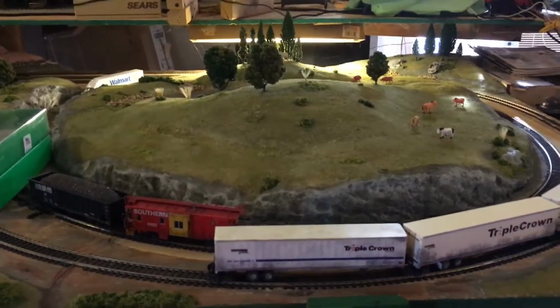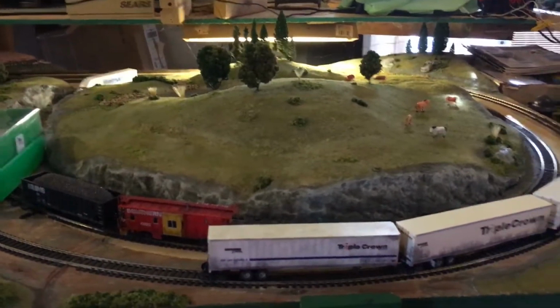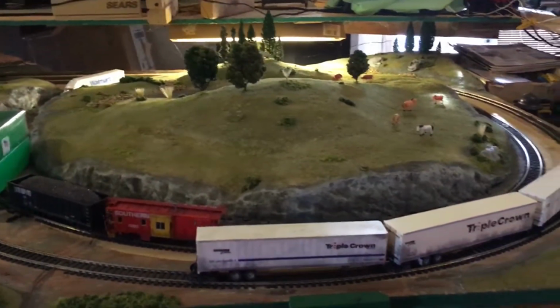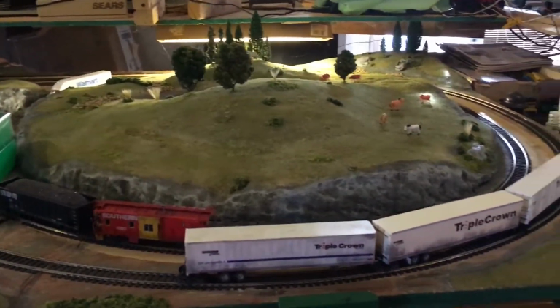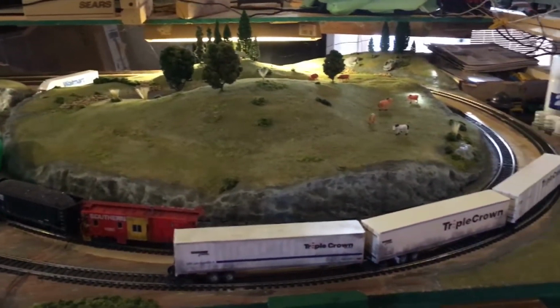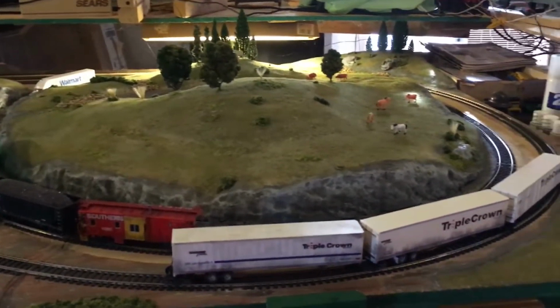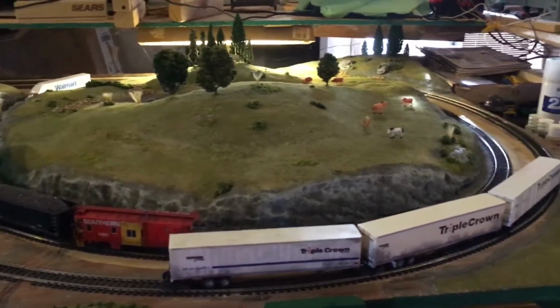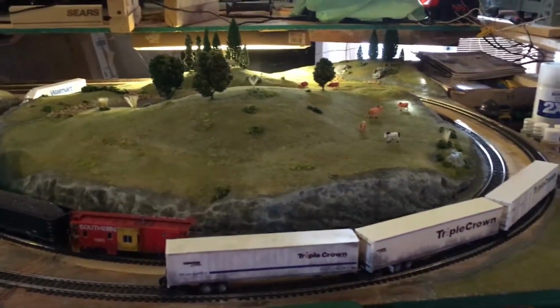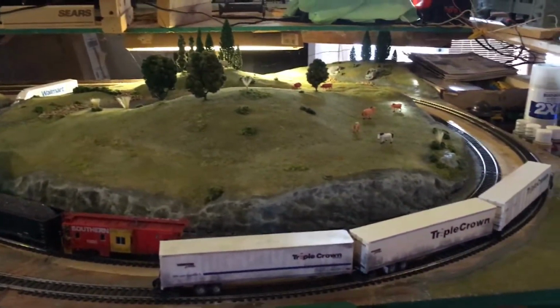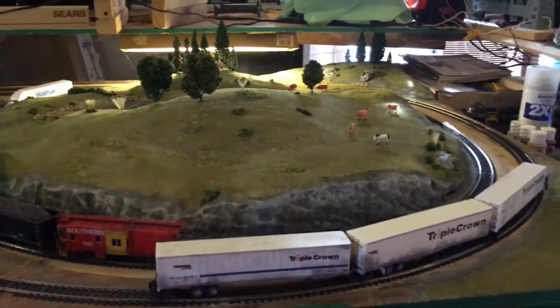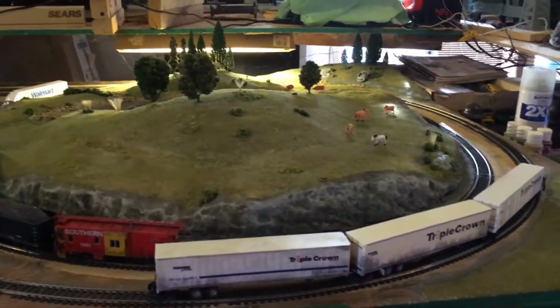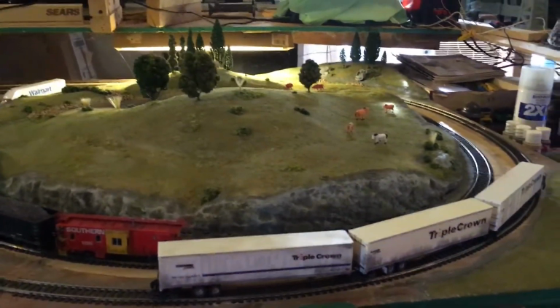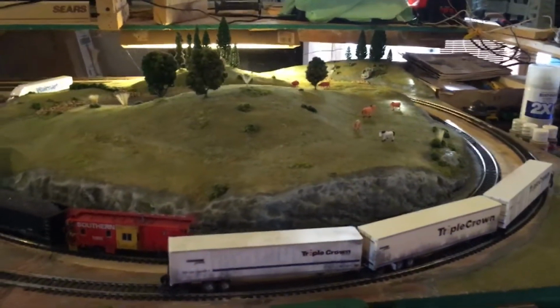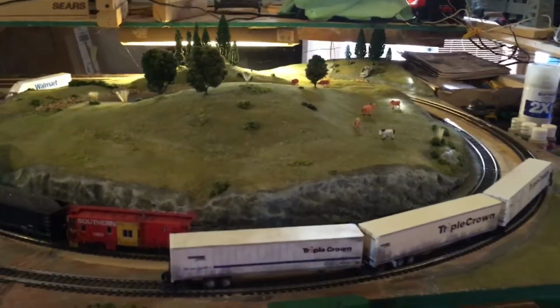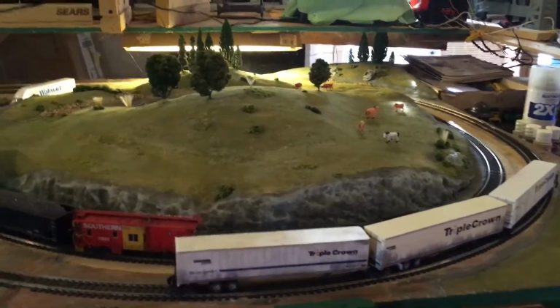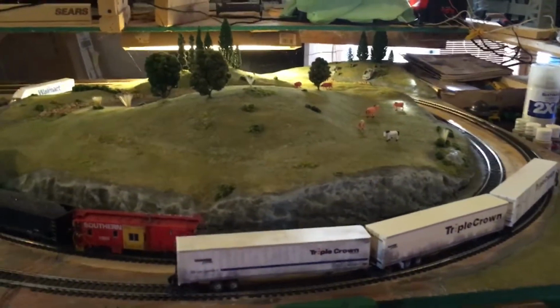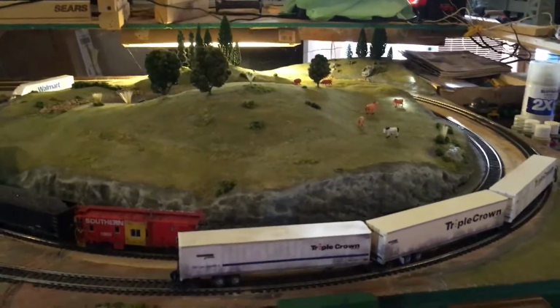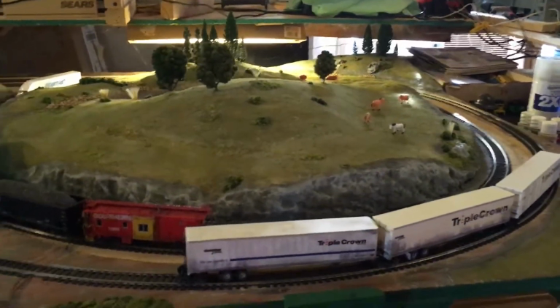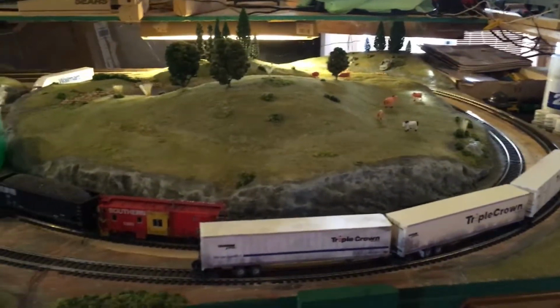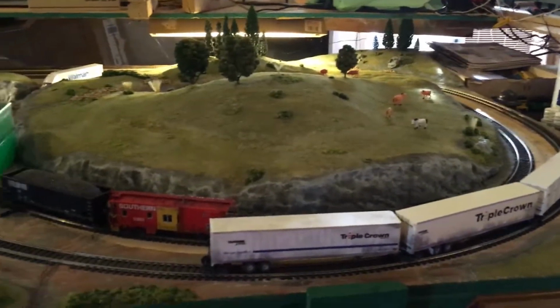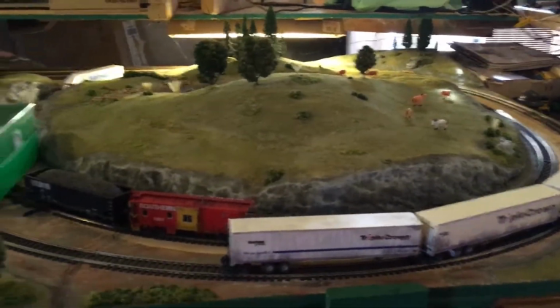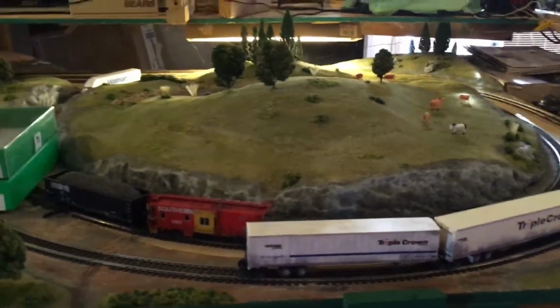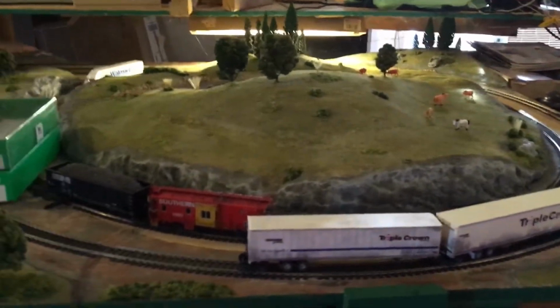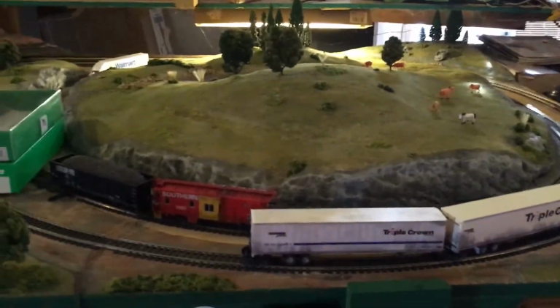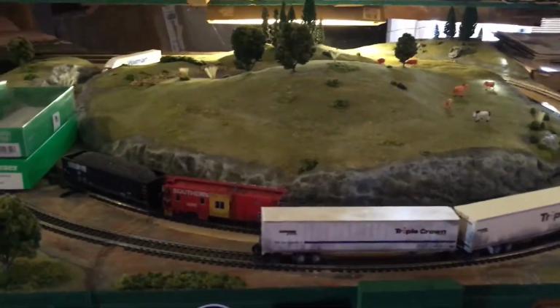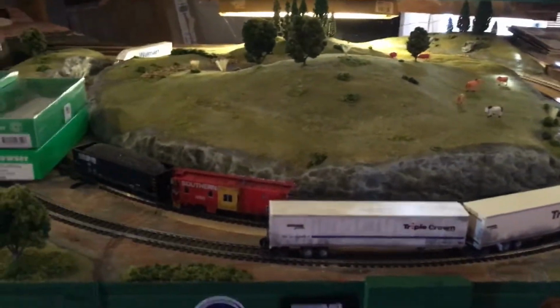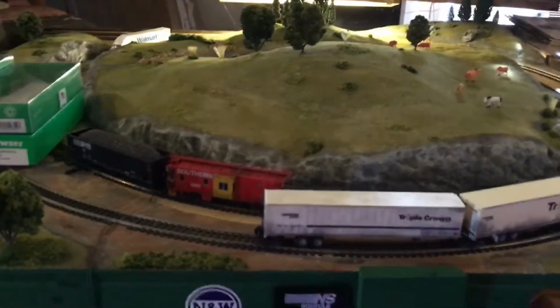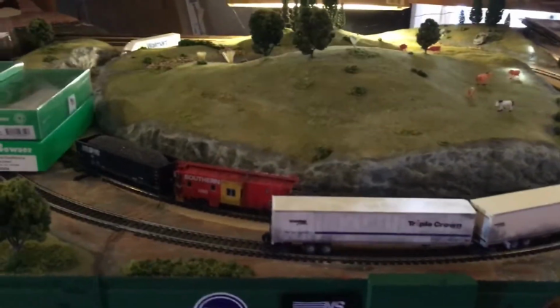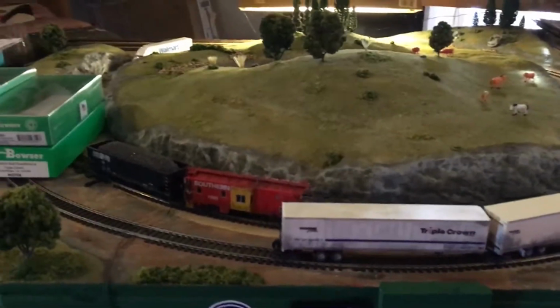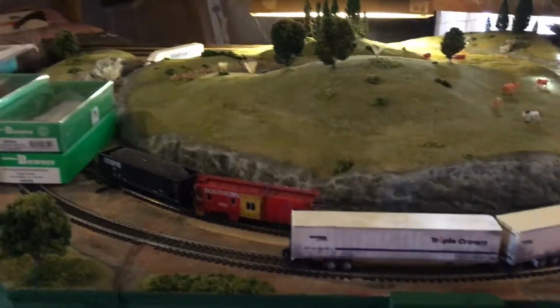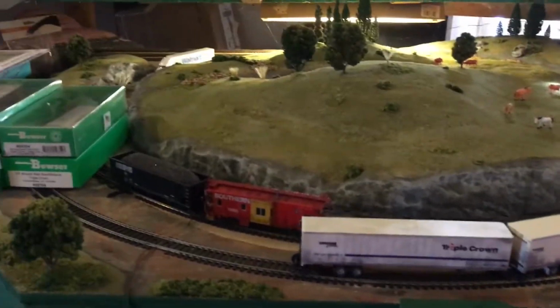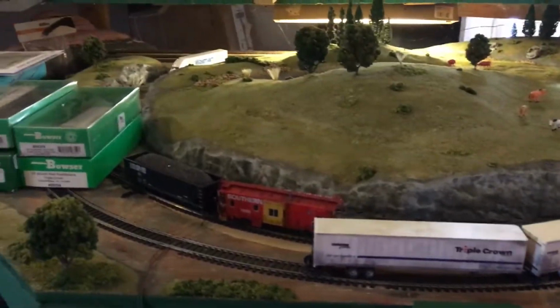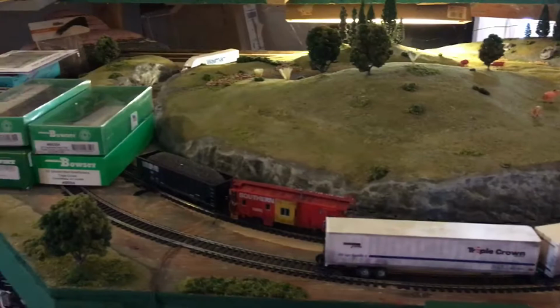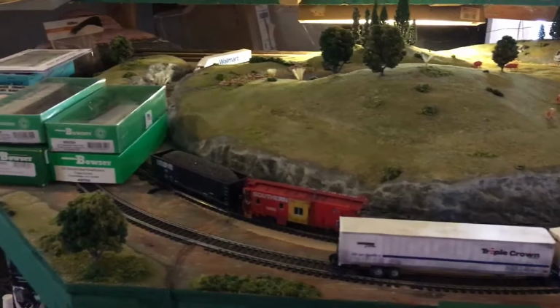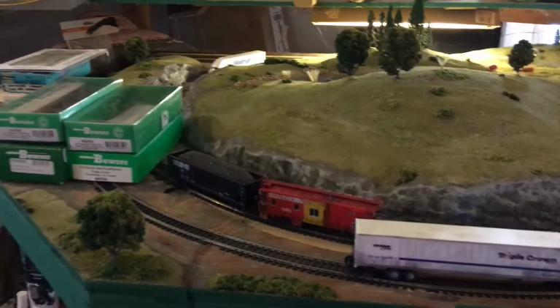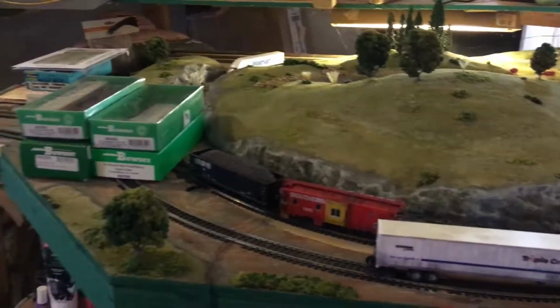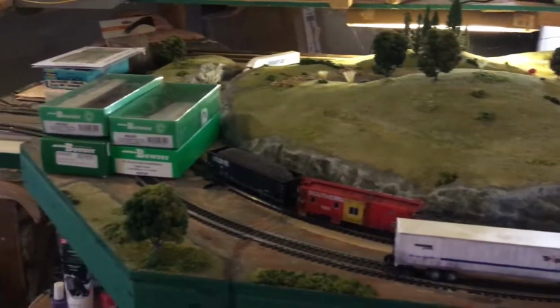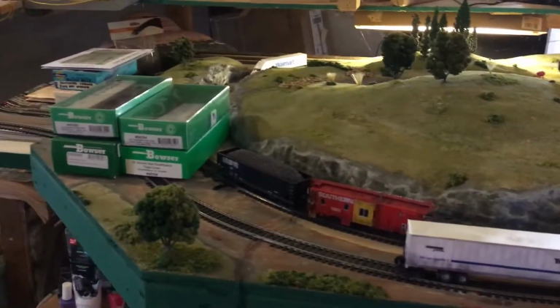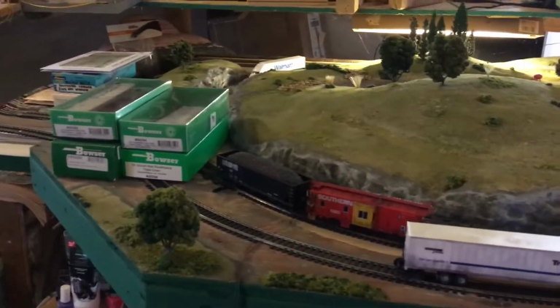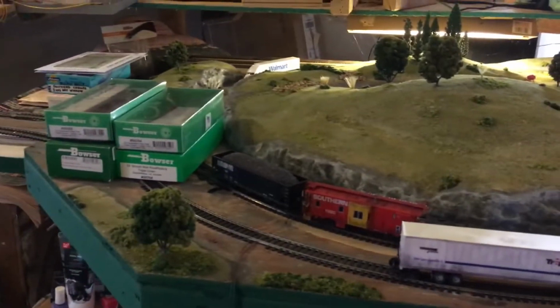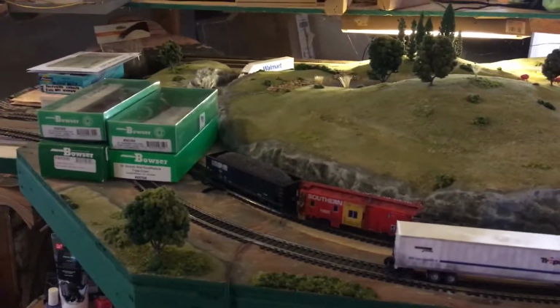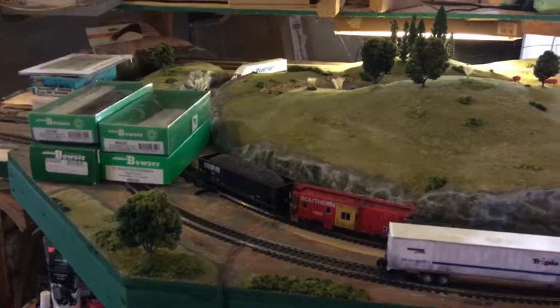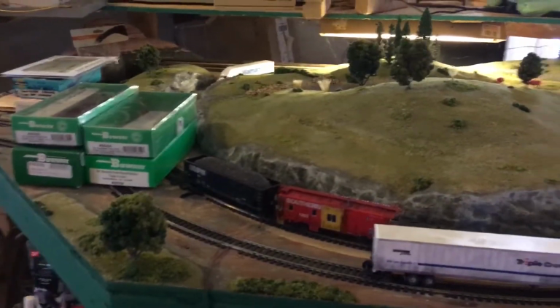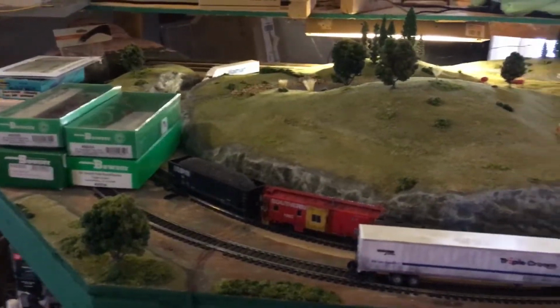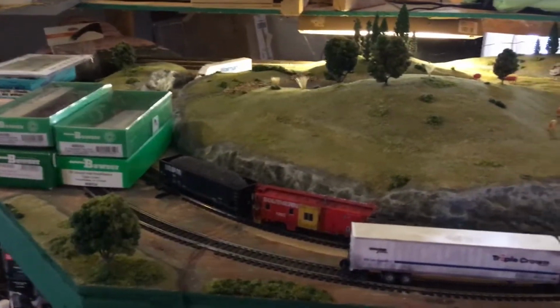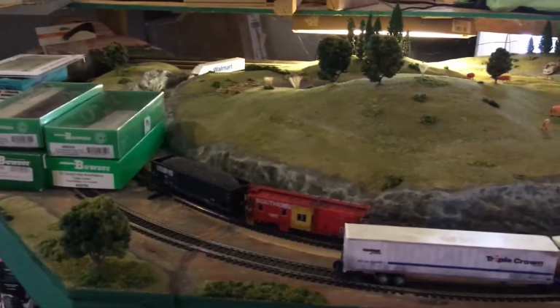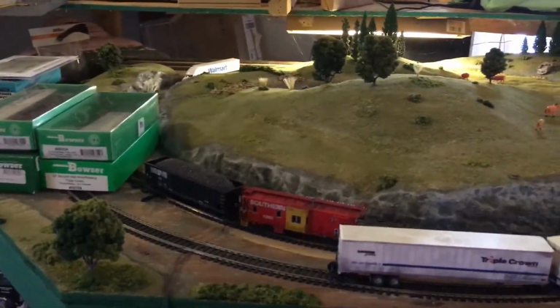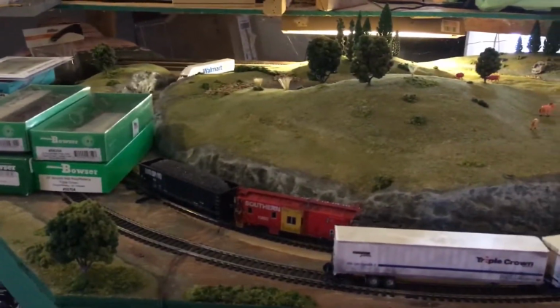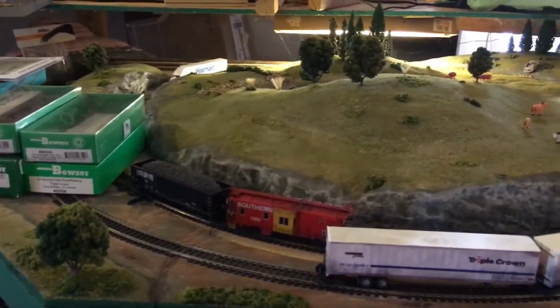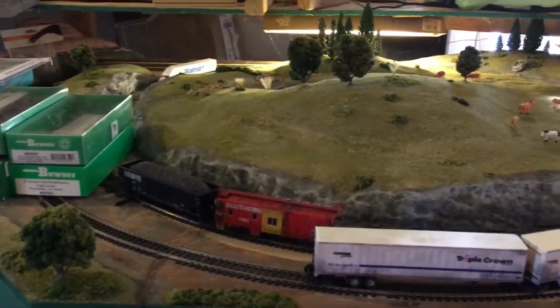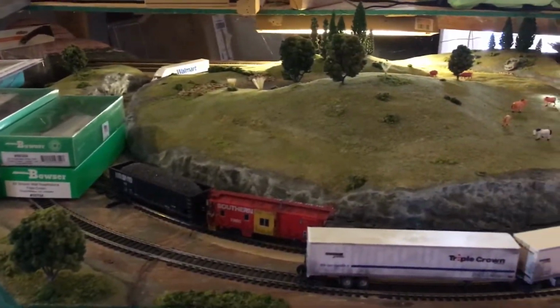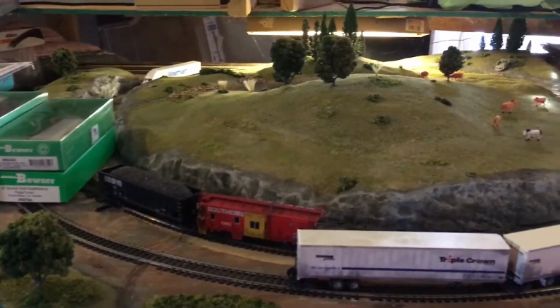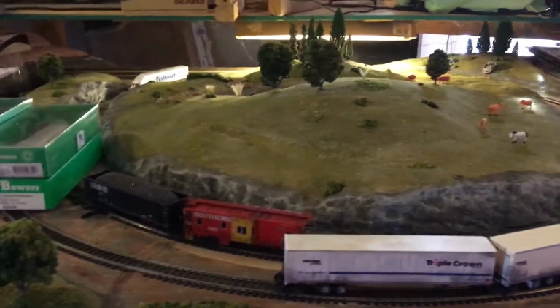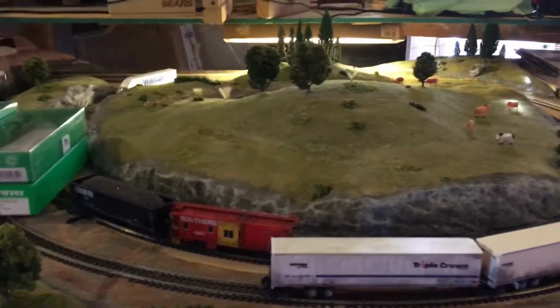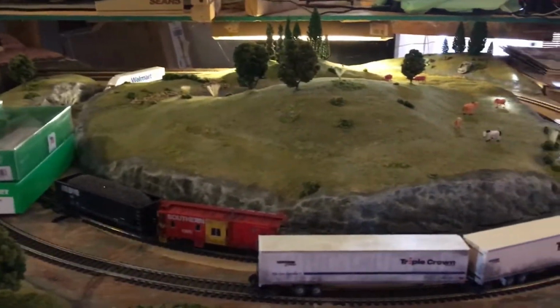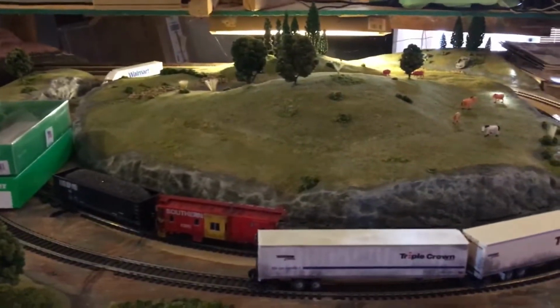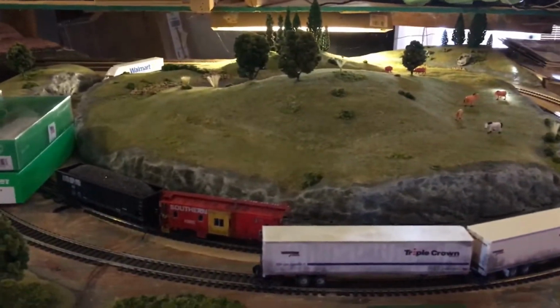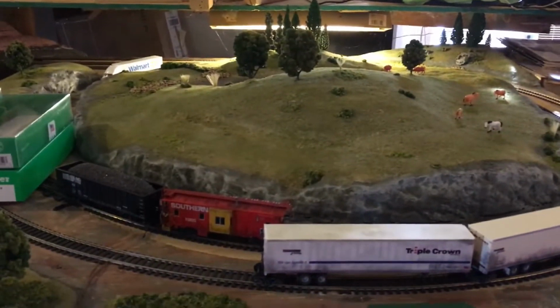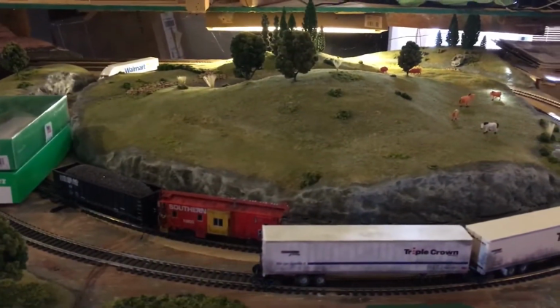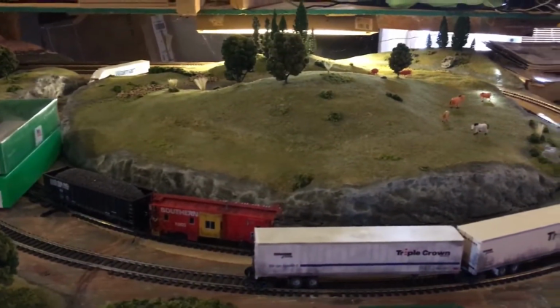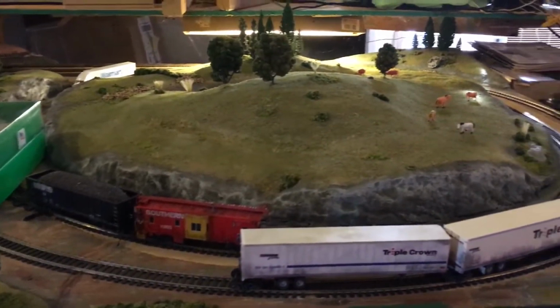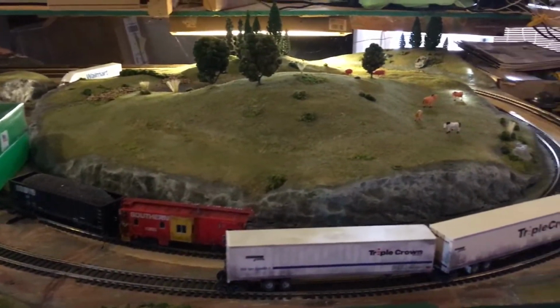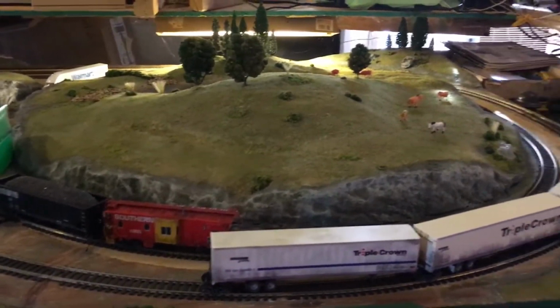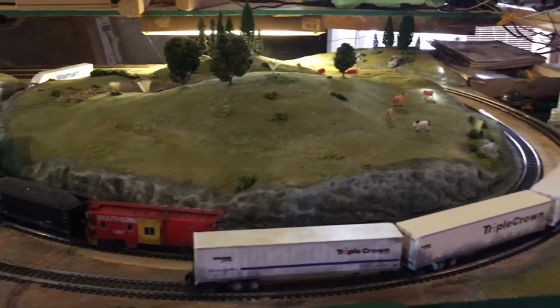This is Ron's Trainsmore. I just did a video on my HLA out here, and I haven't really done a whole lot to it since last time.